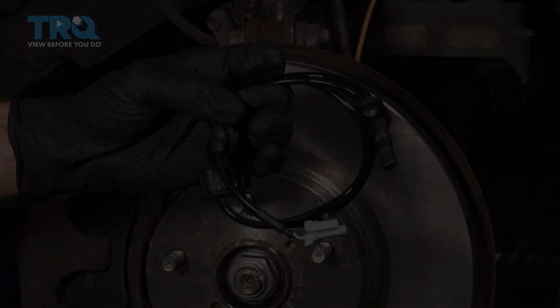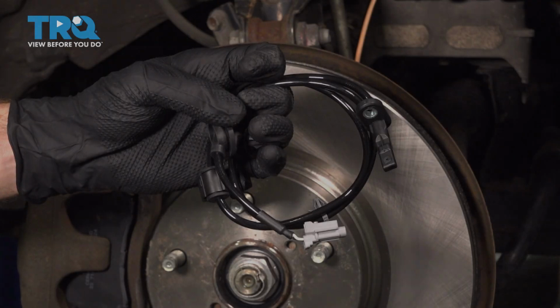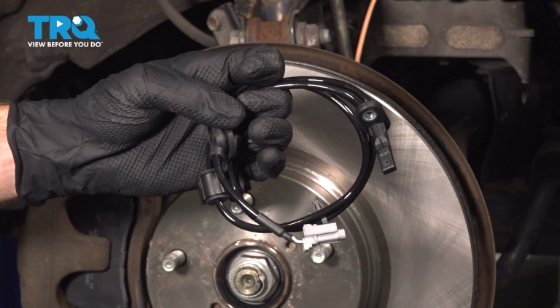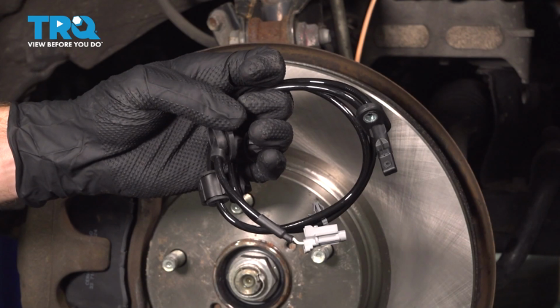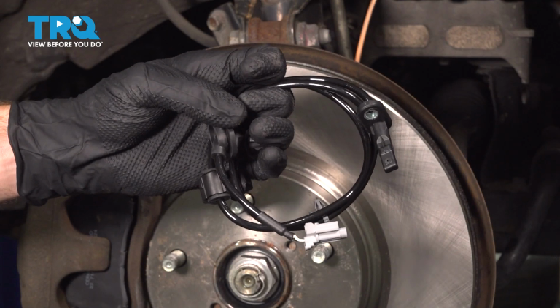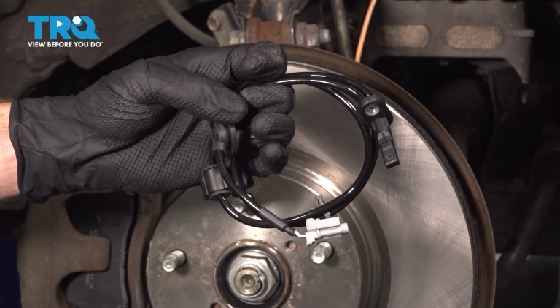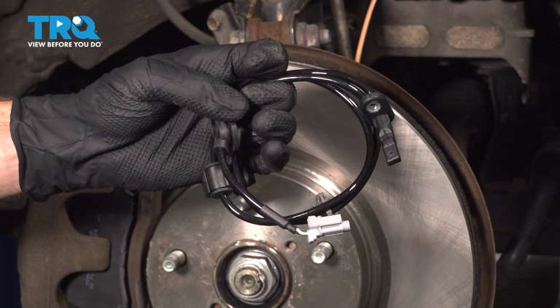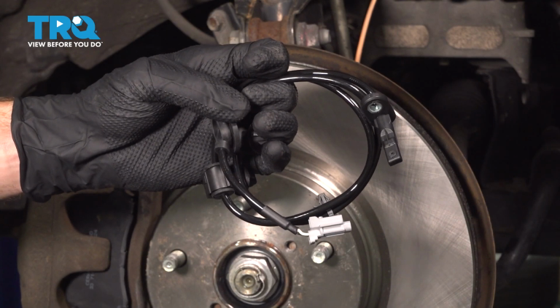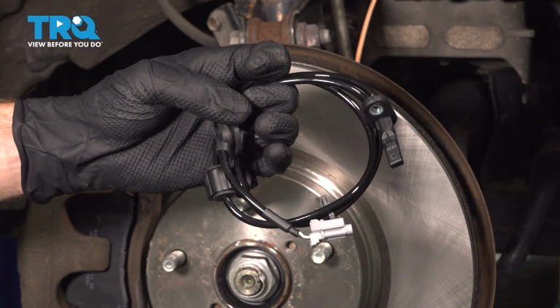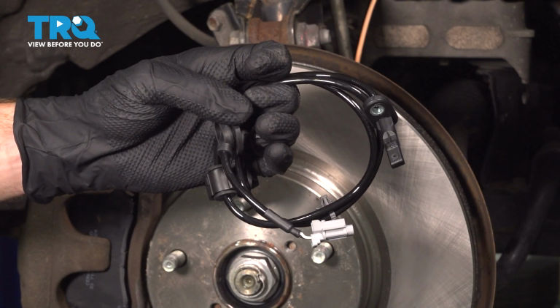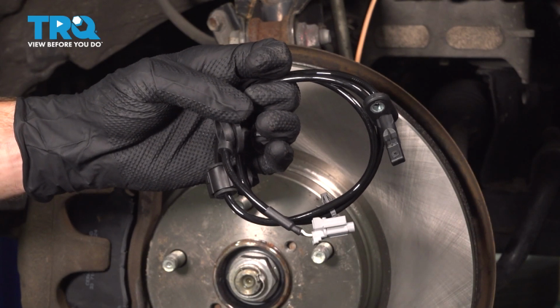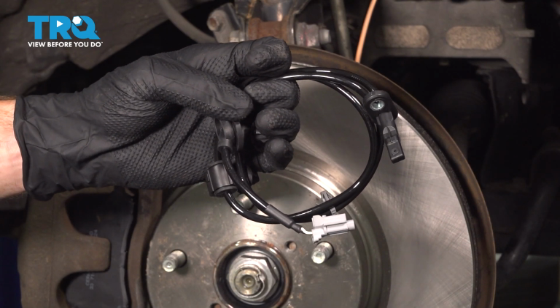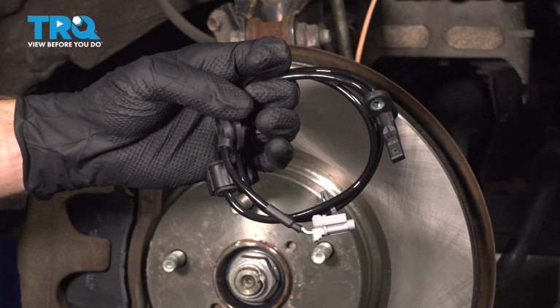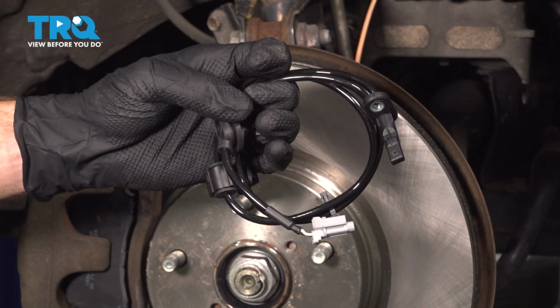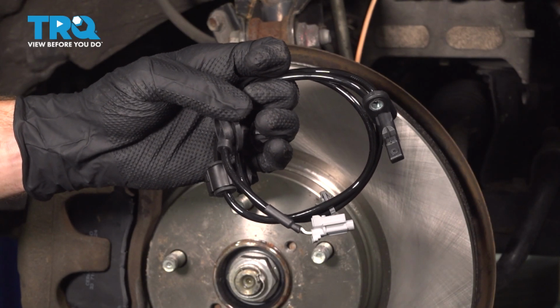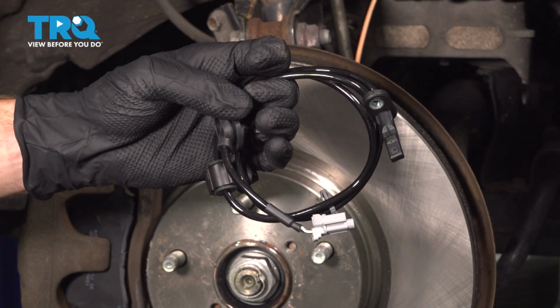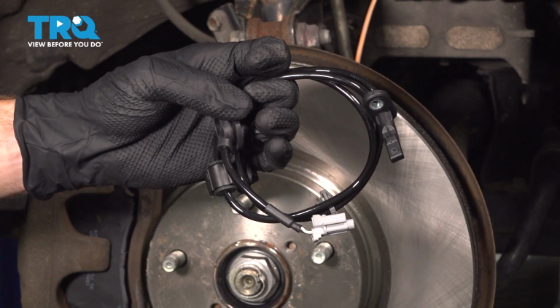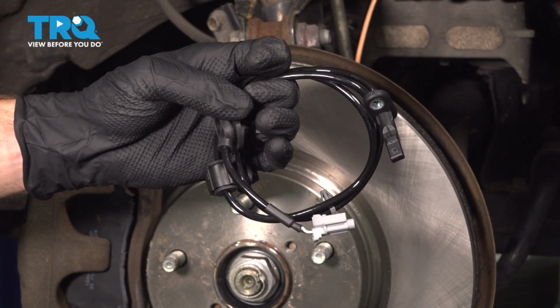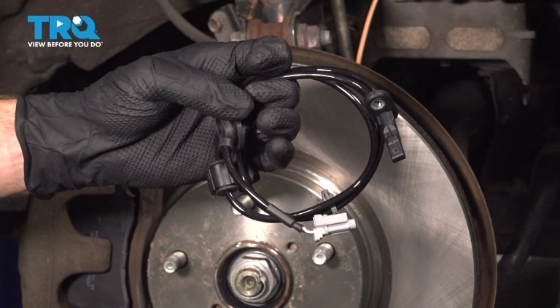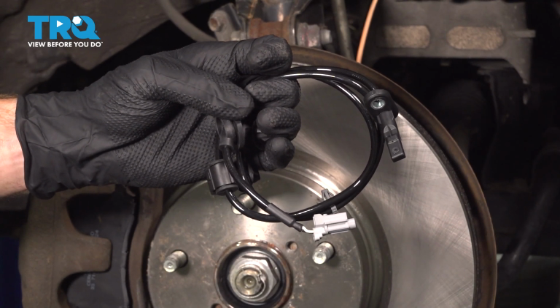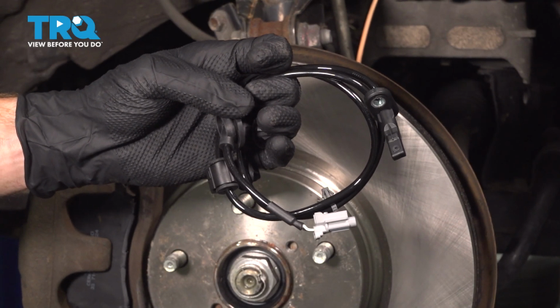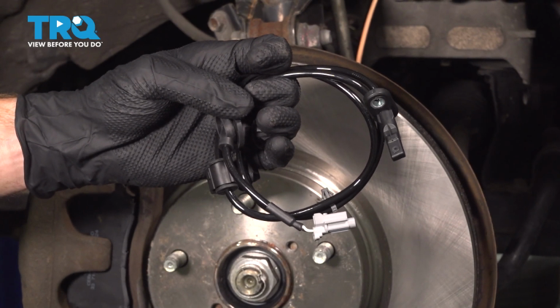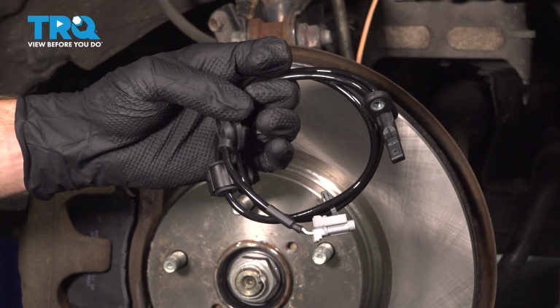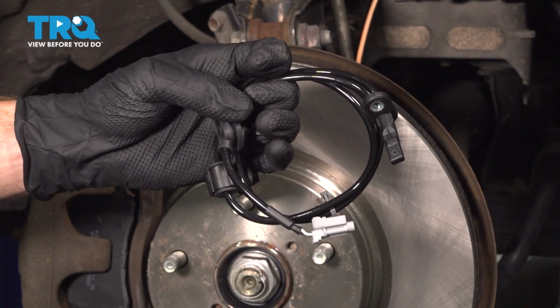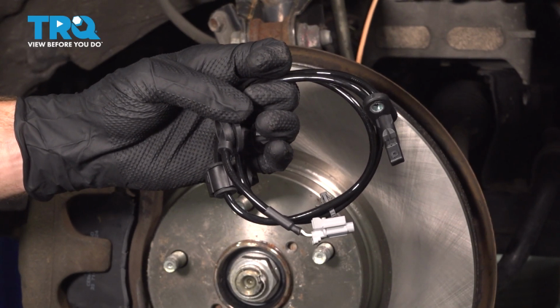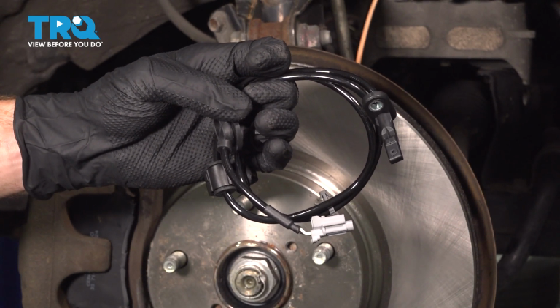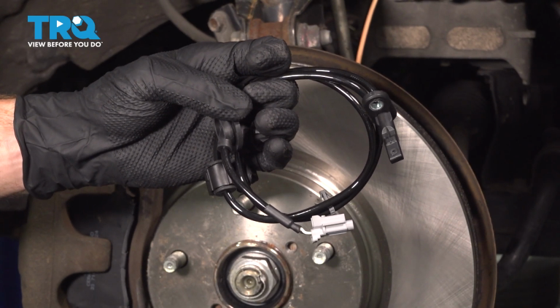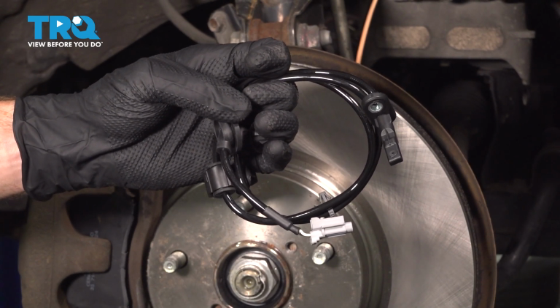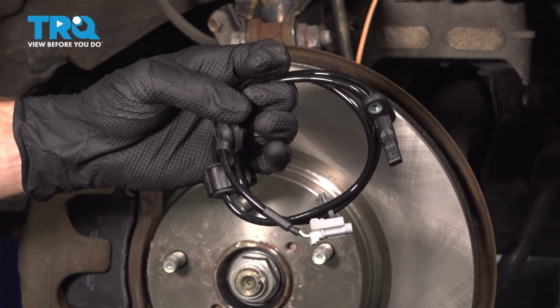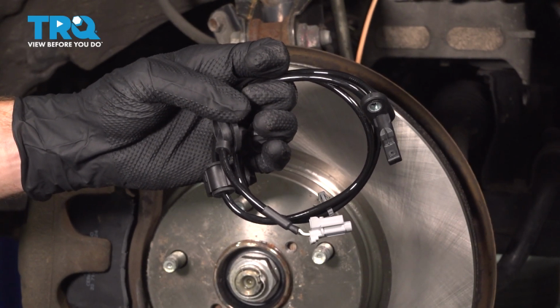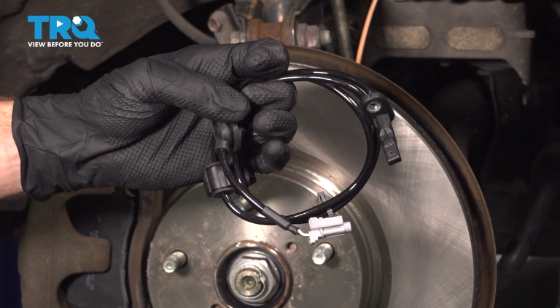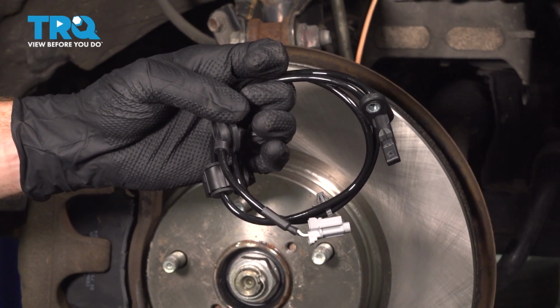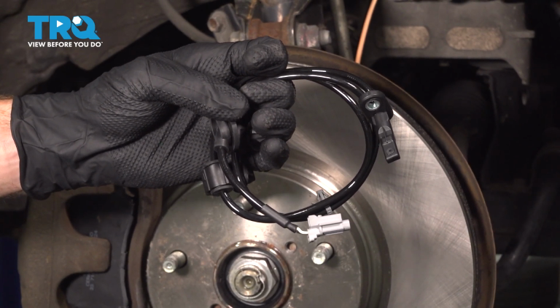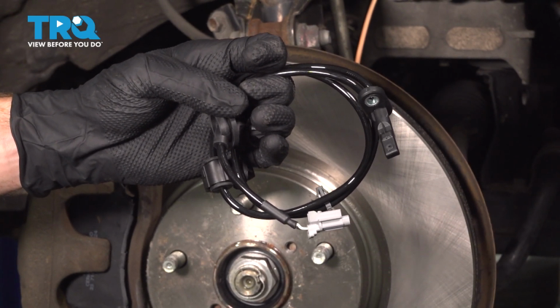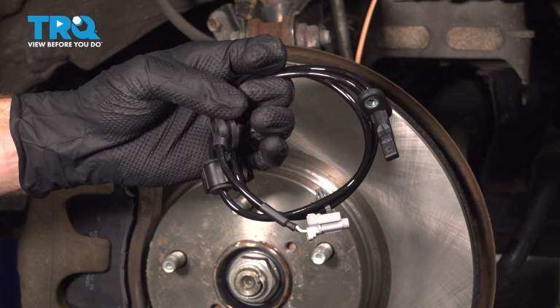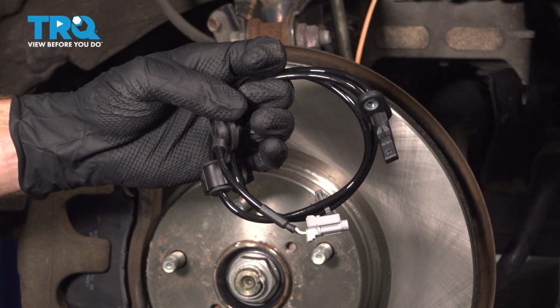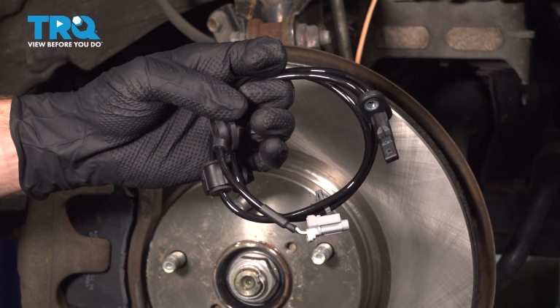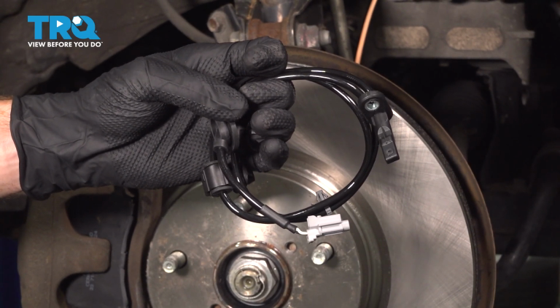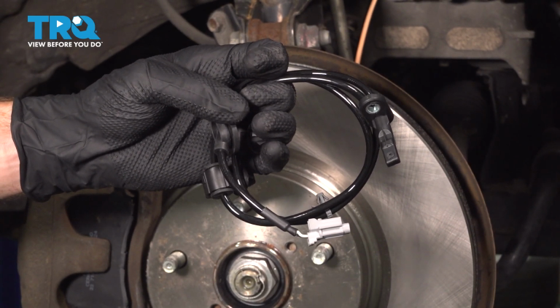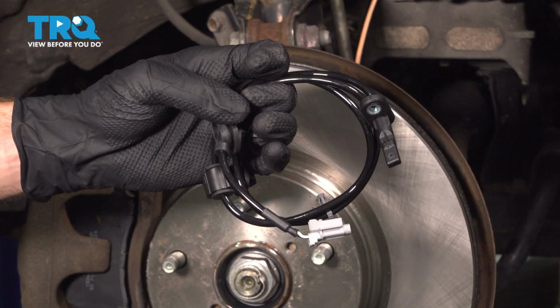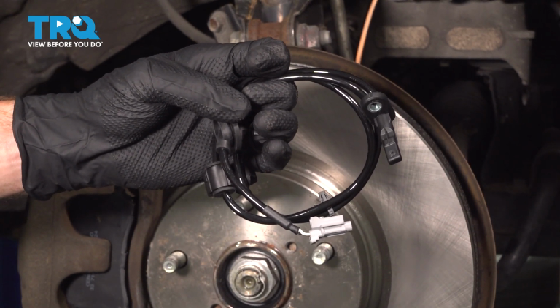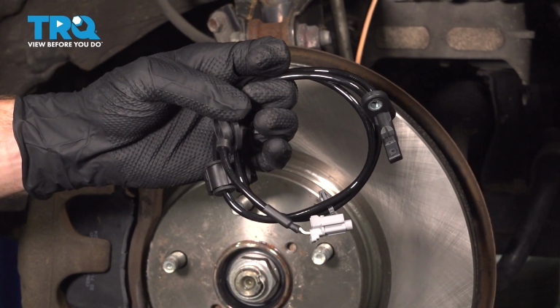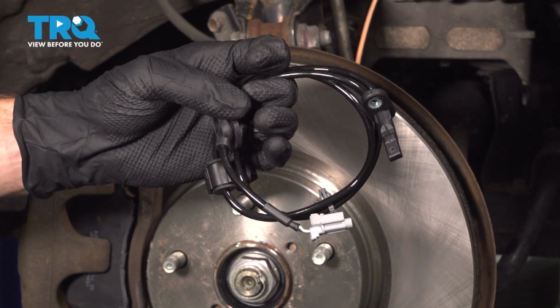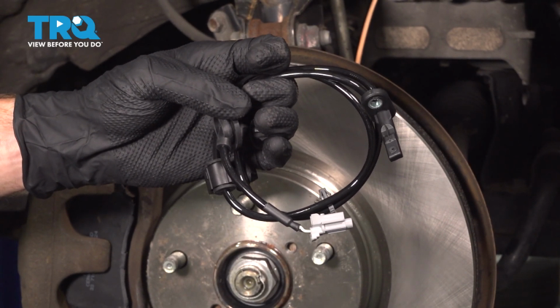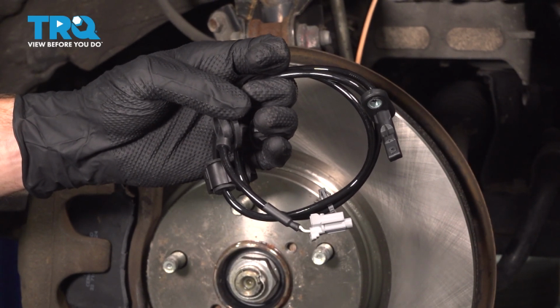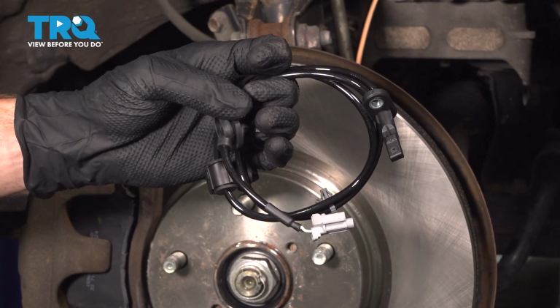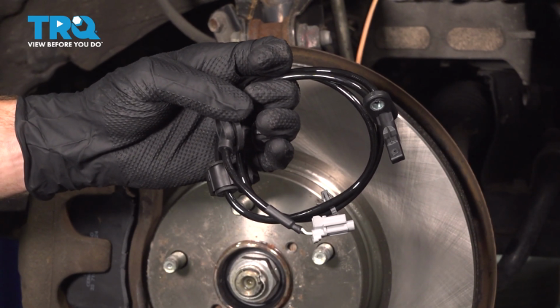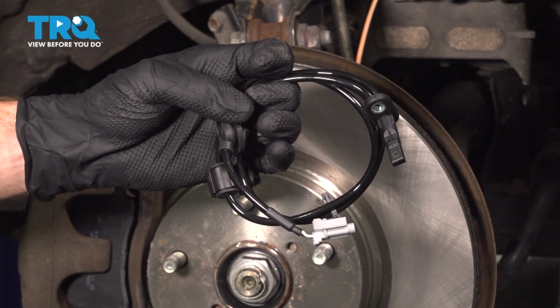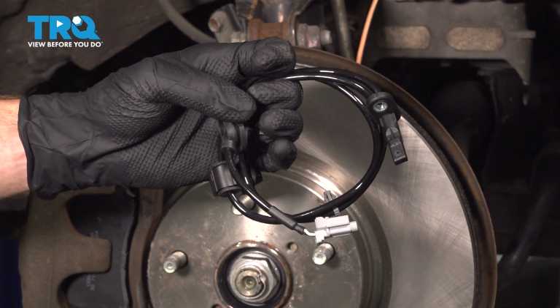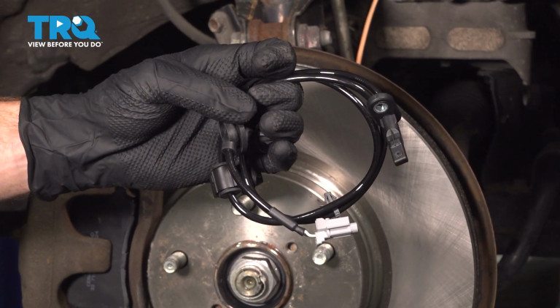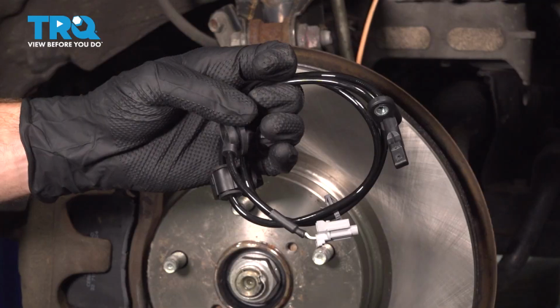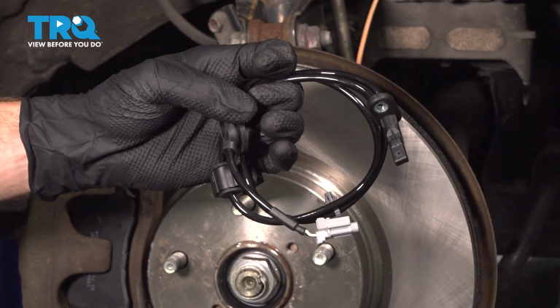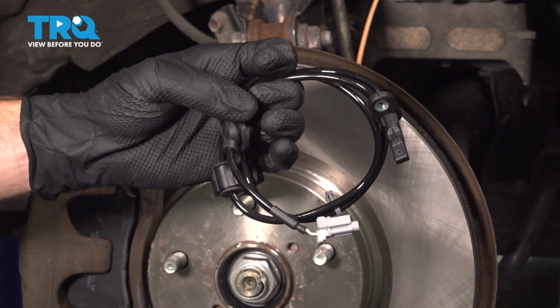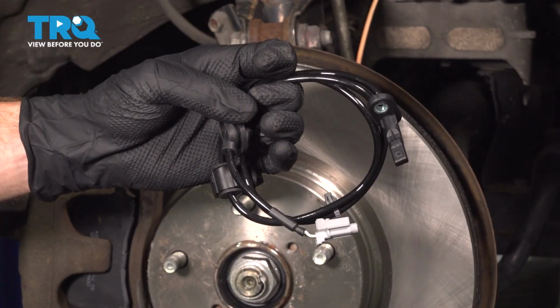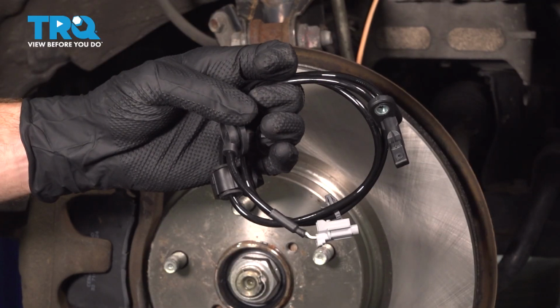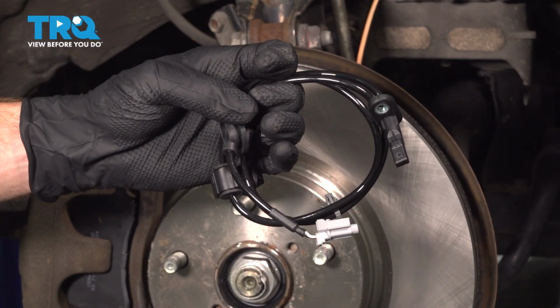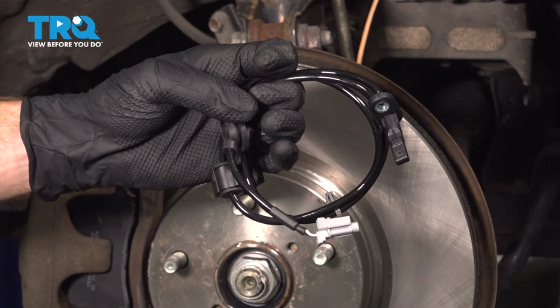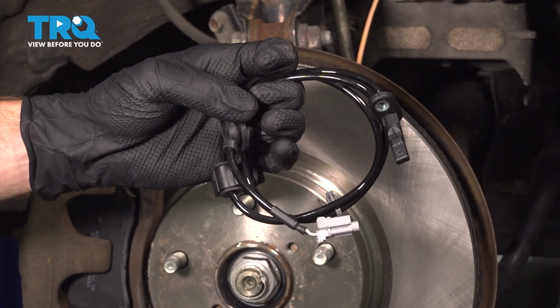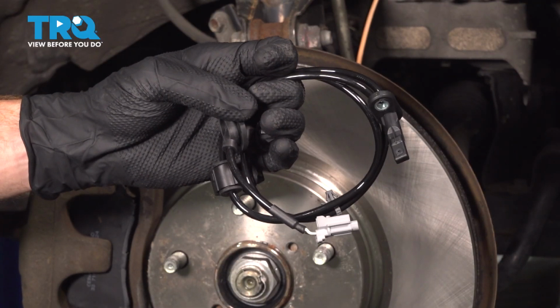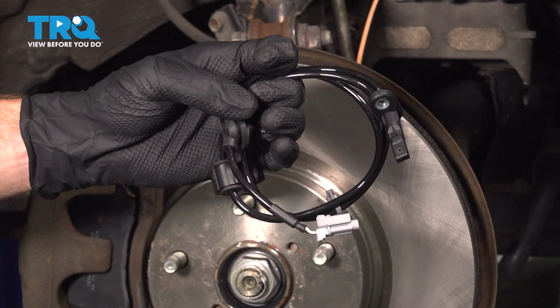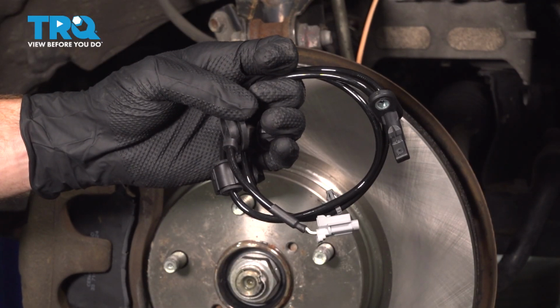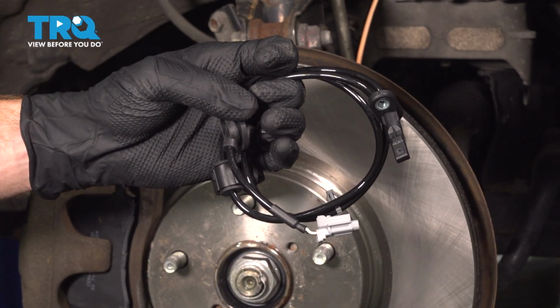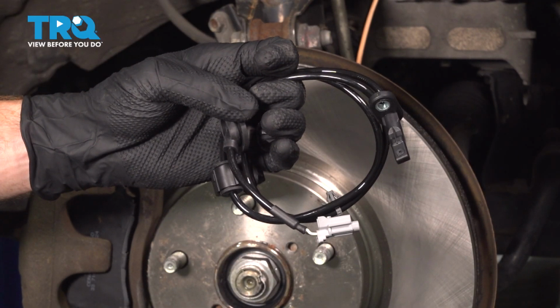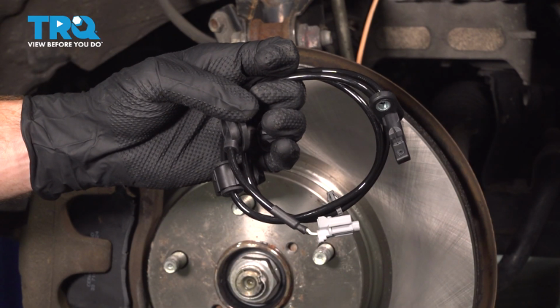This video will show you how to replace your front ABS wheel speed sensor on this Subaru Outback. This will be located behind your front wheel.